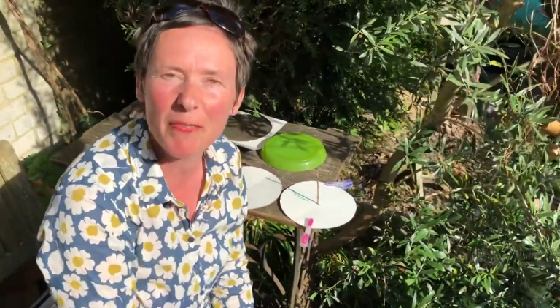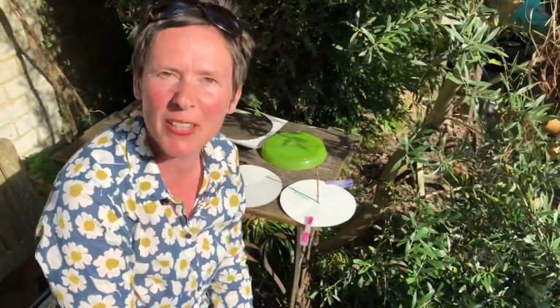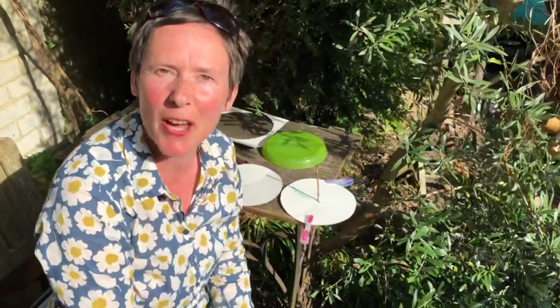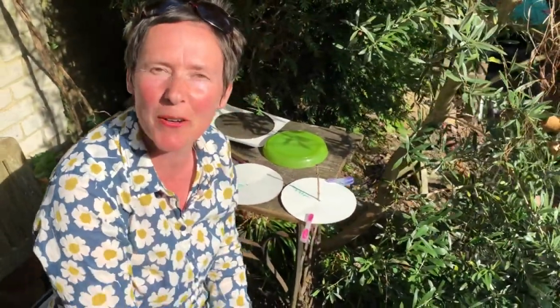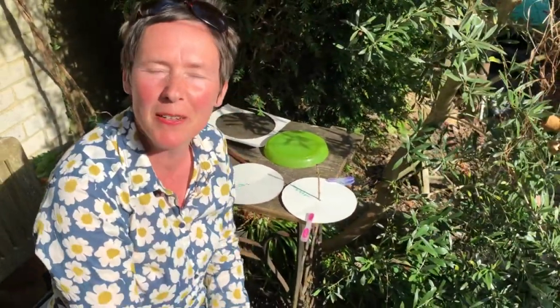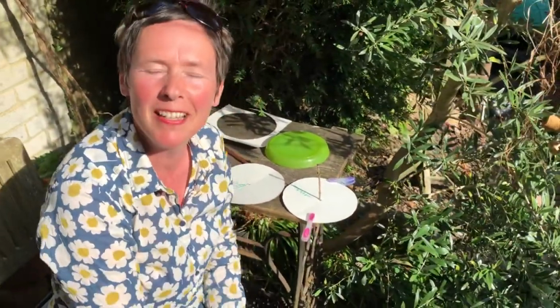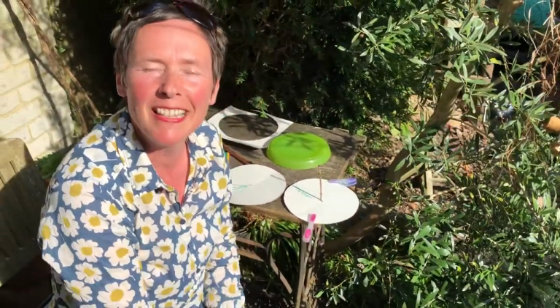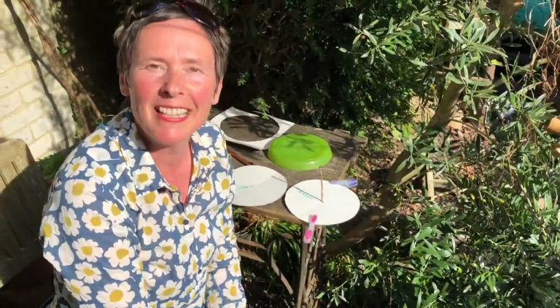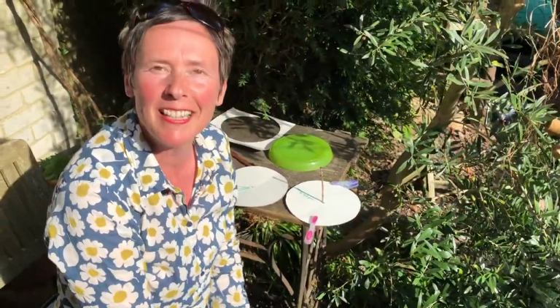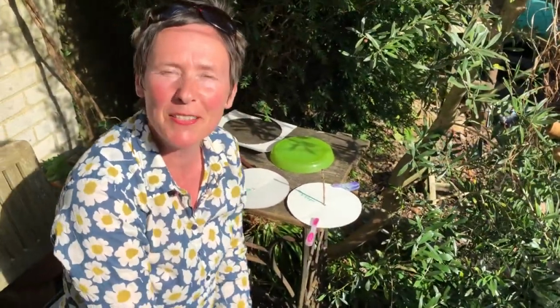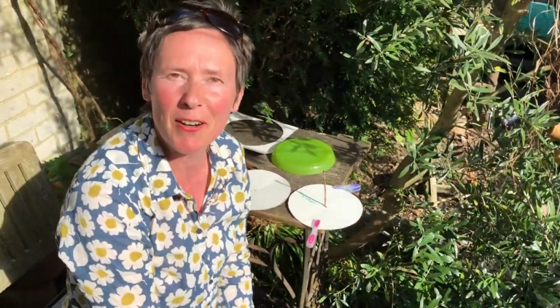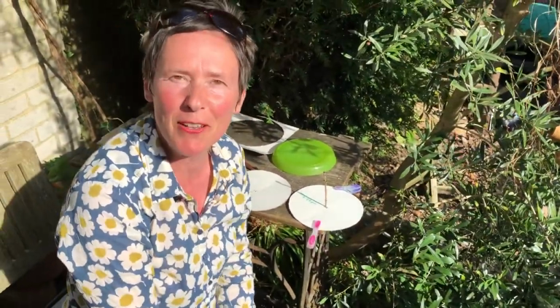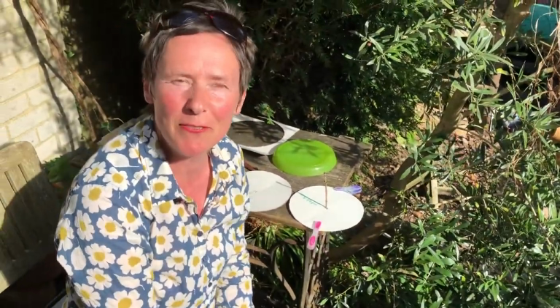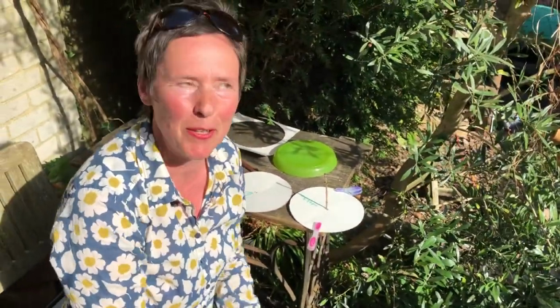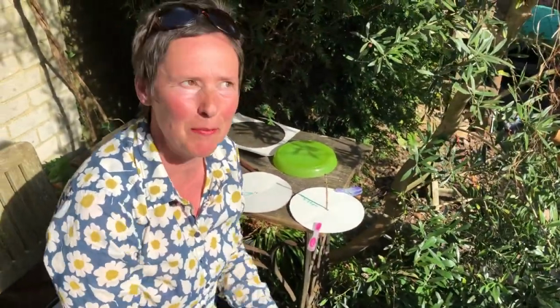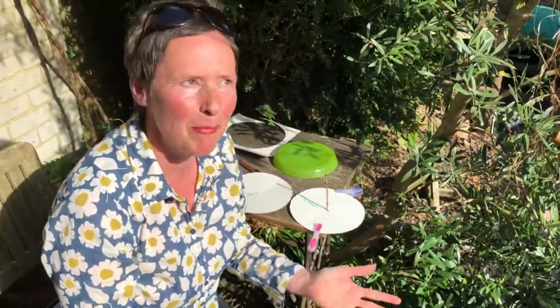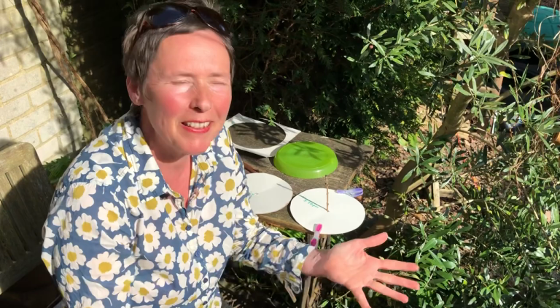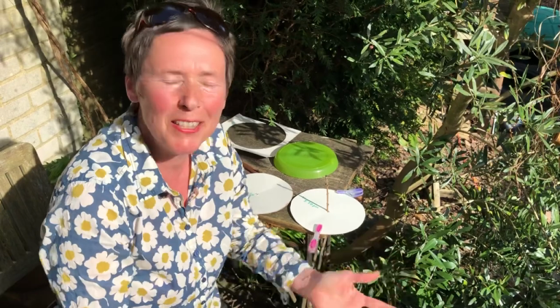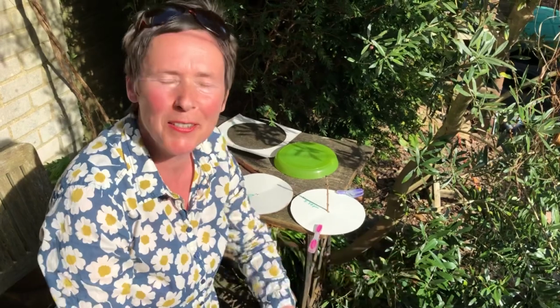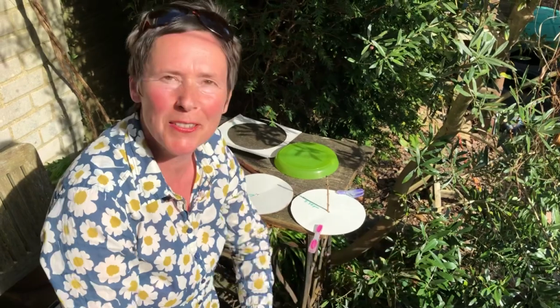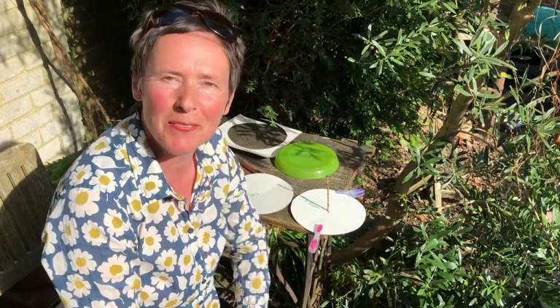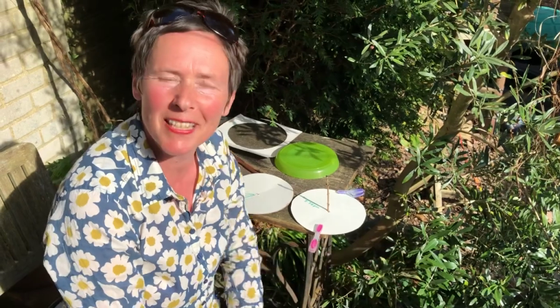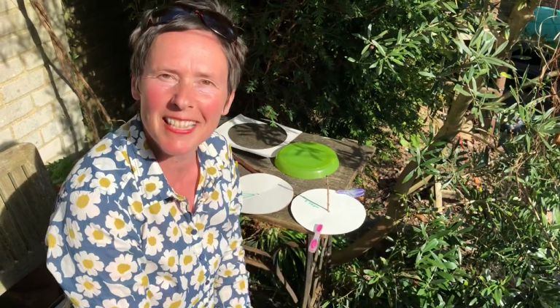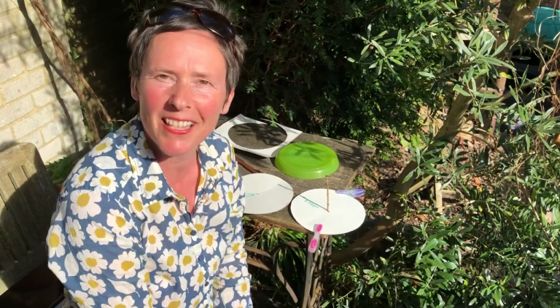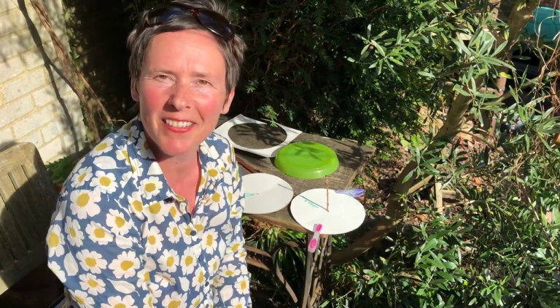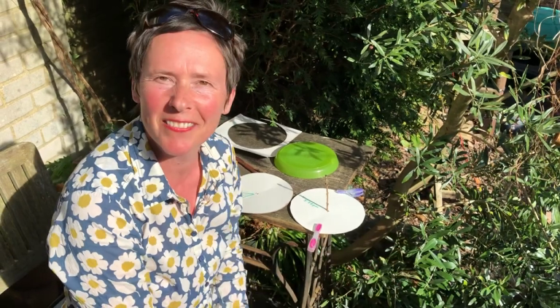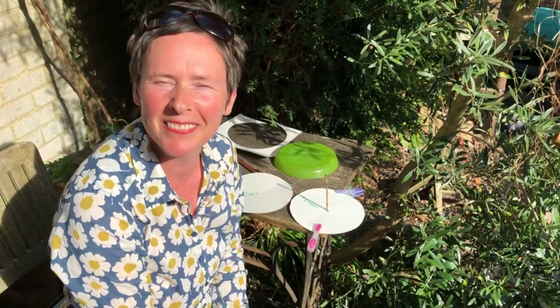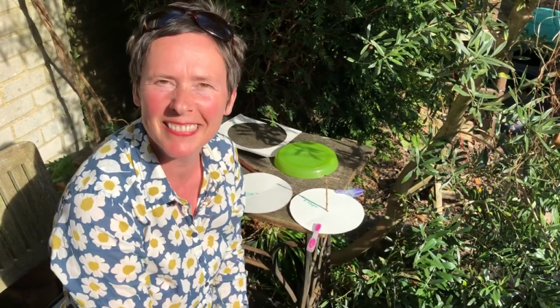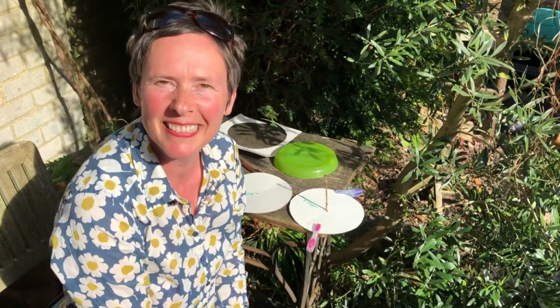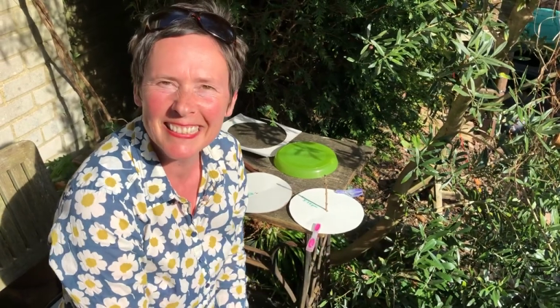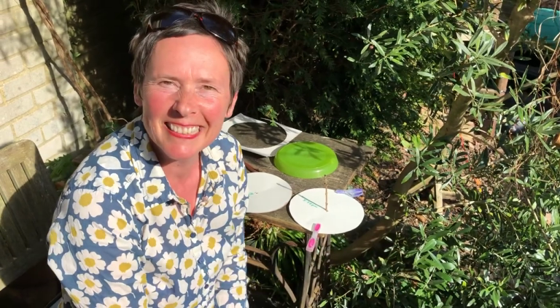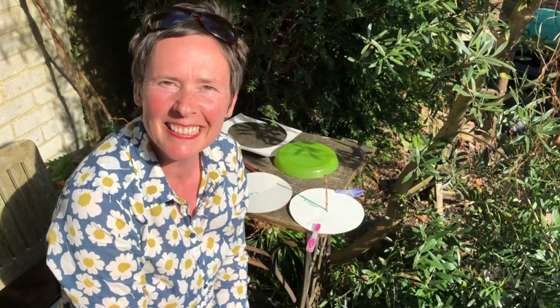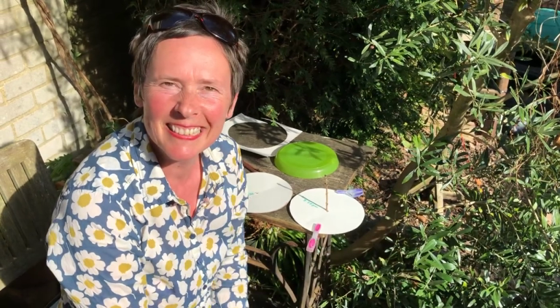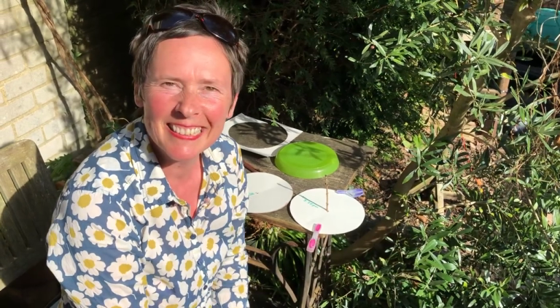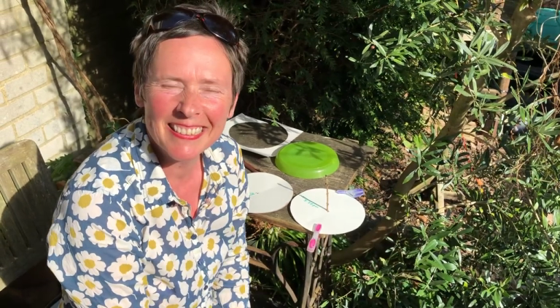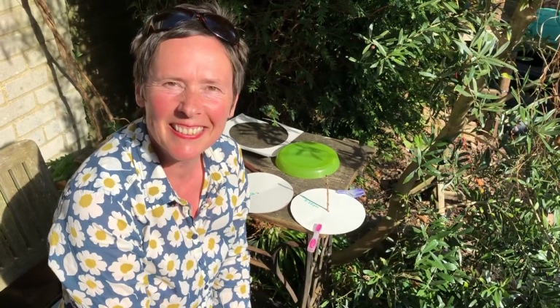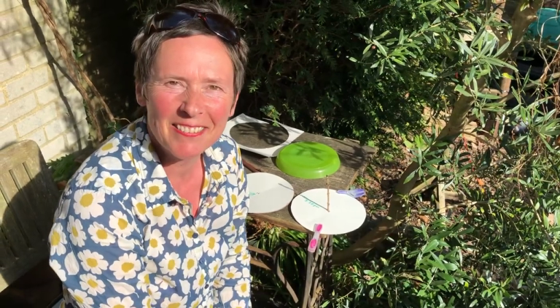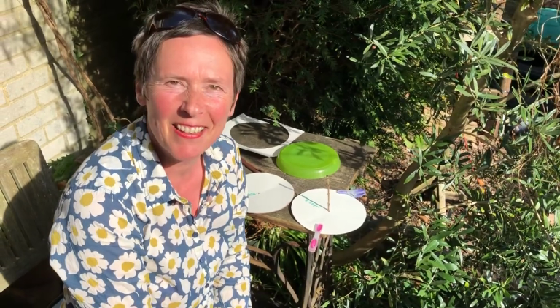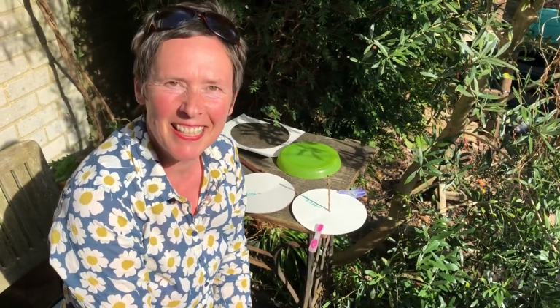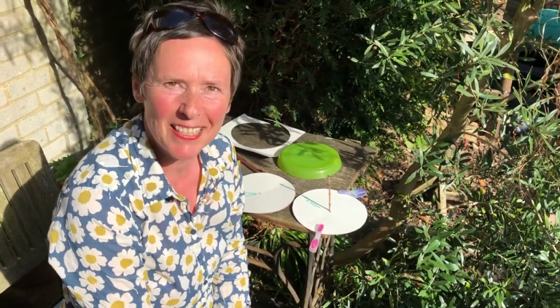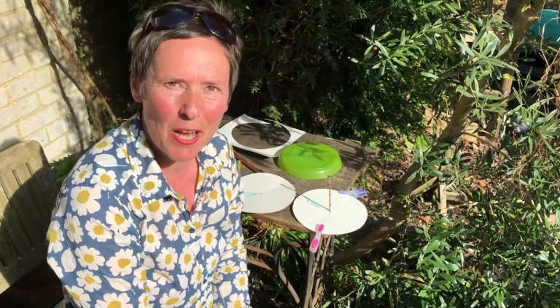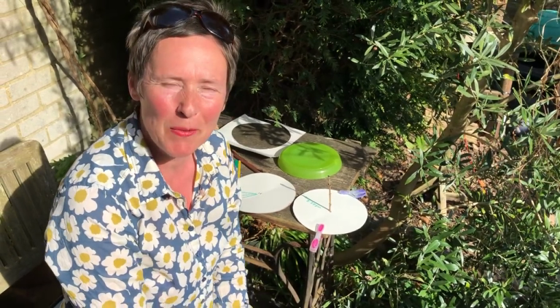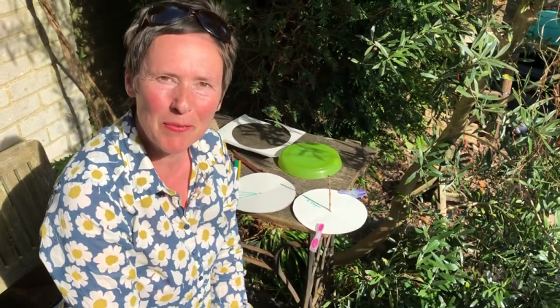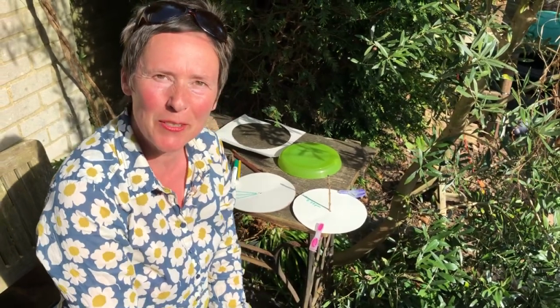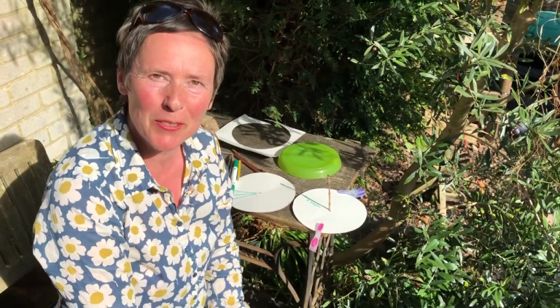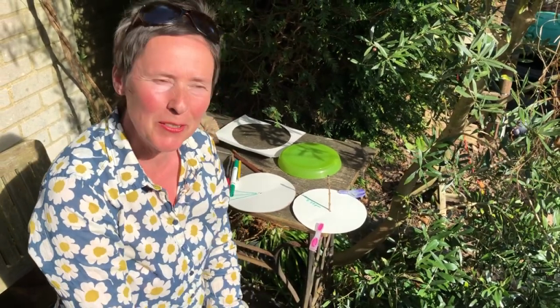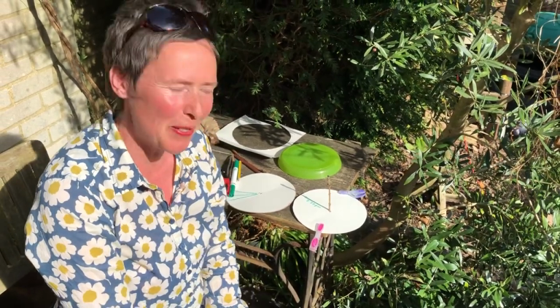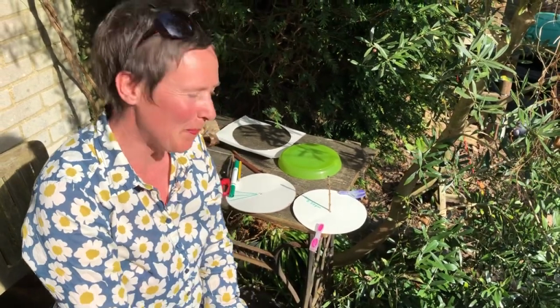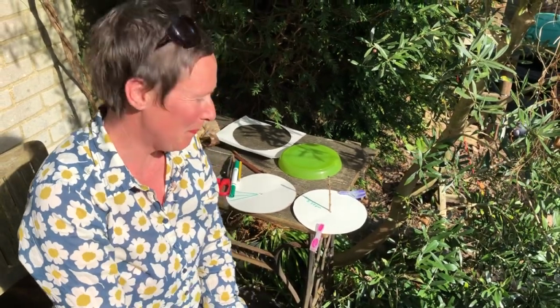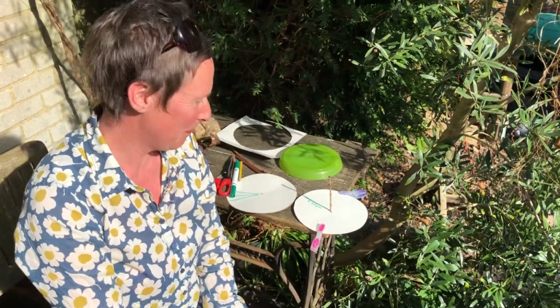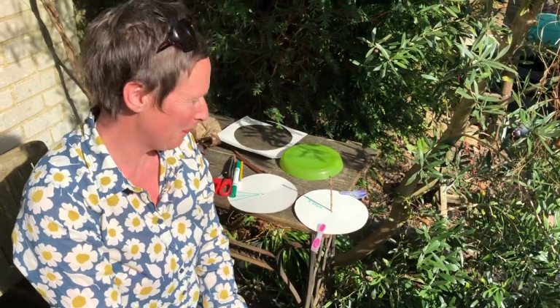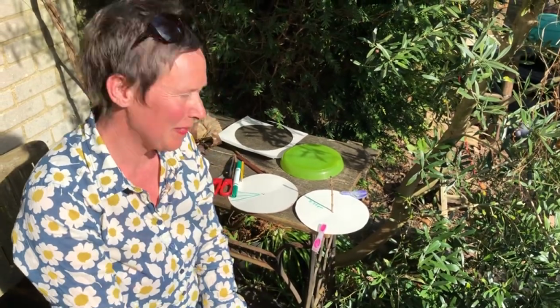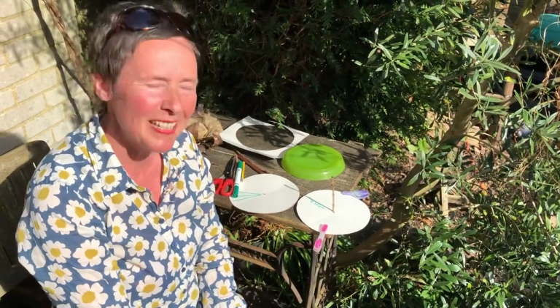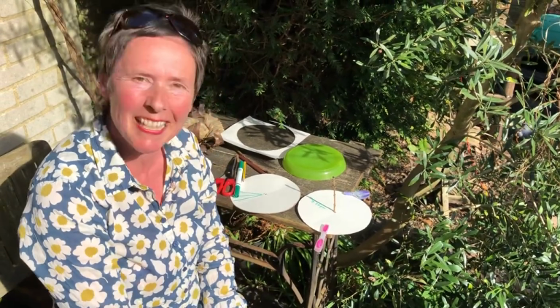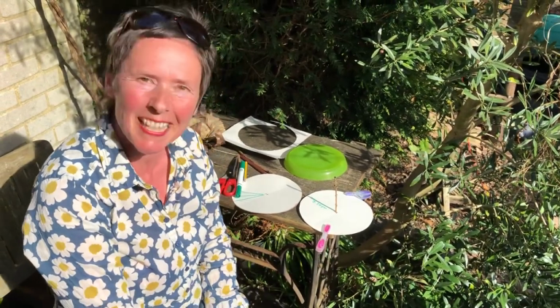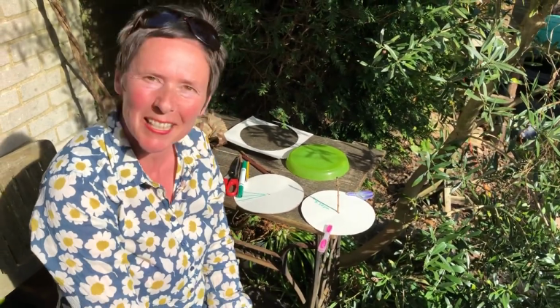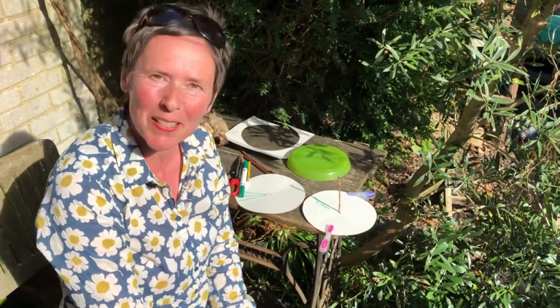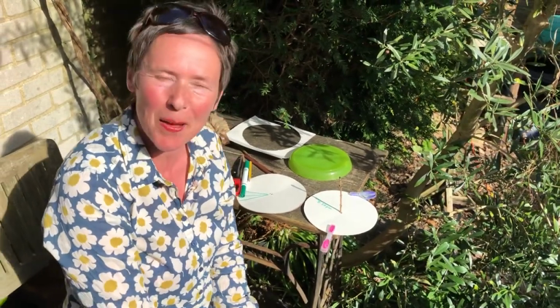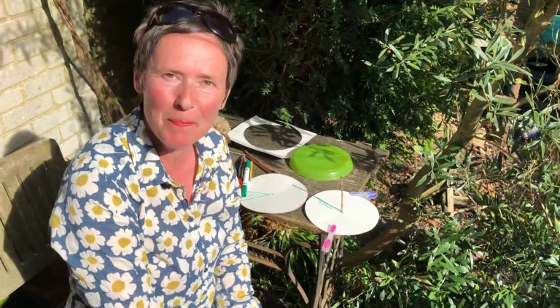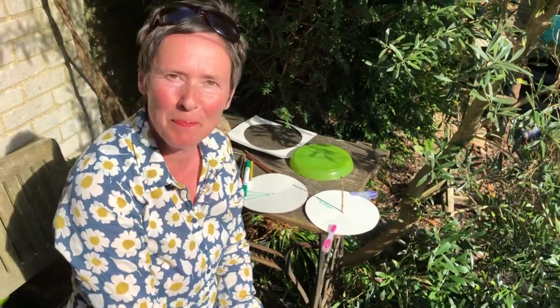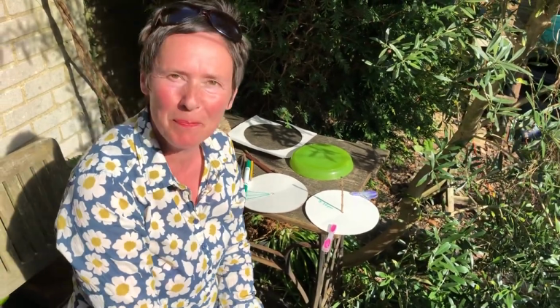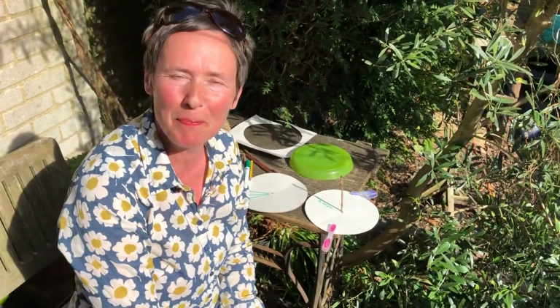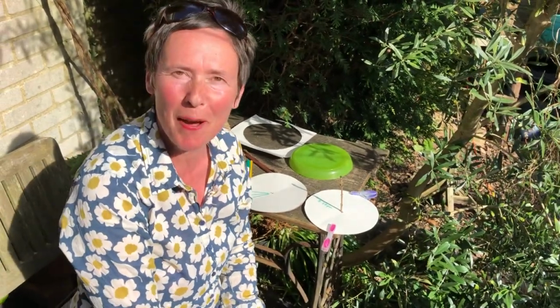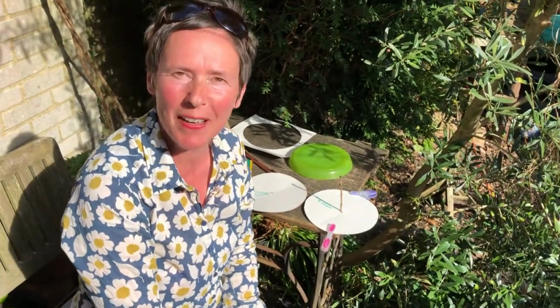You can make some really great patterns using a sundial. Have a go — it's great fun! Make use of the sun. I hope you've enjoyed it. See you next time. Bye!